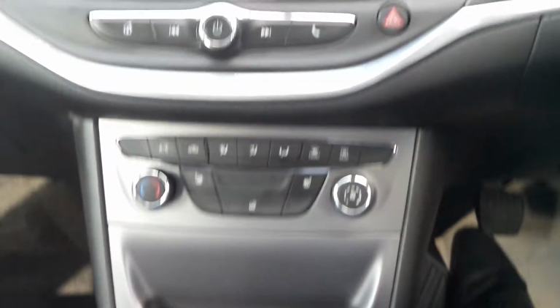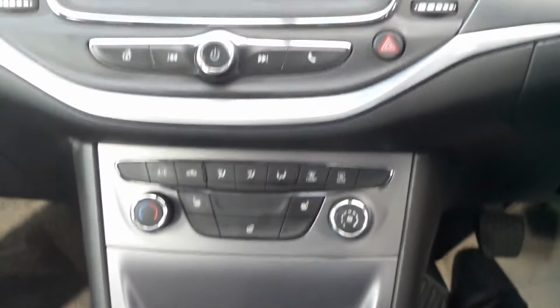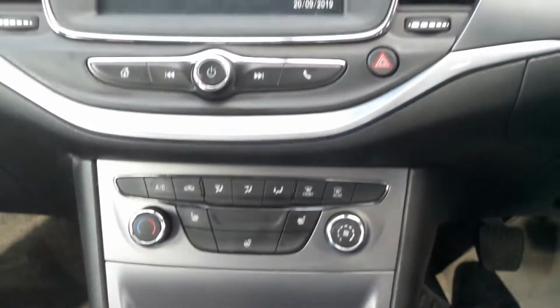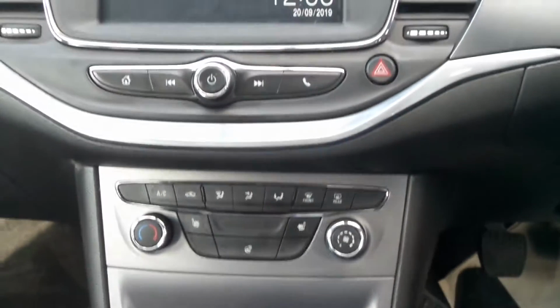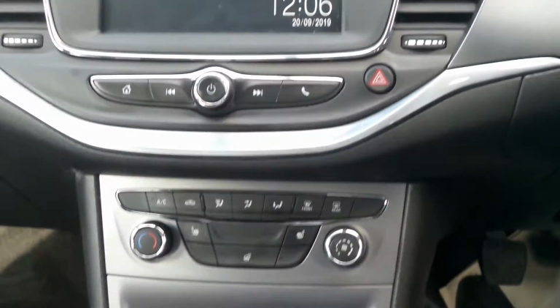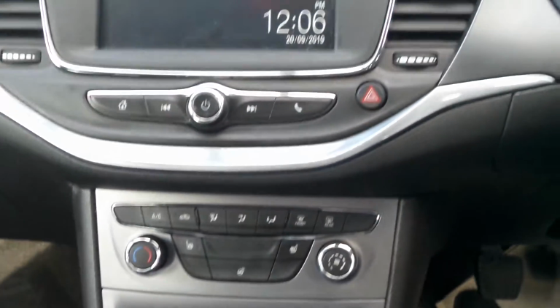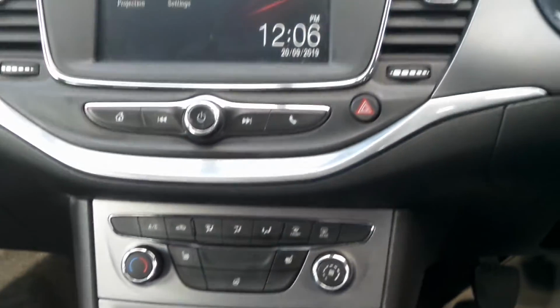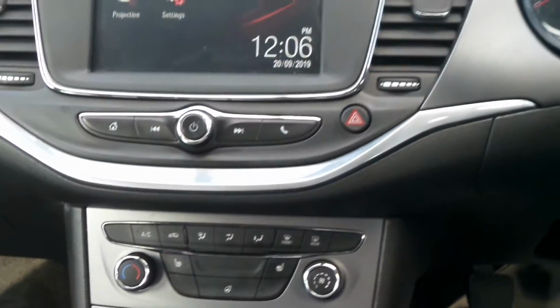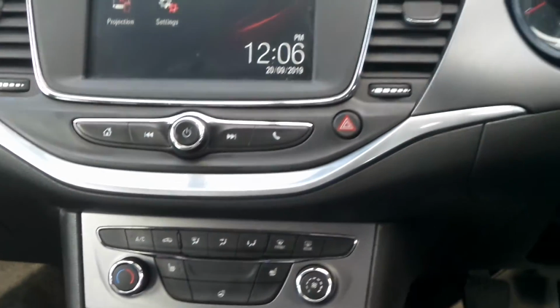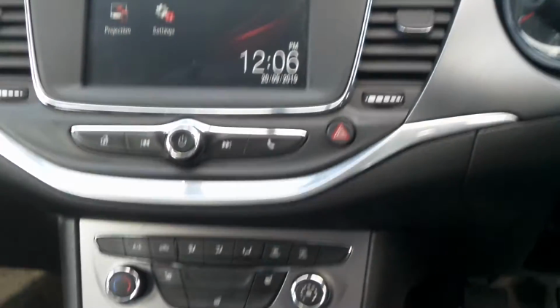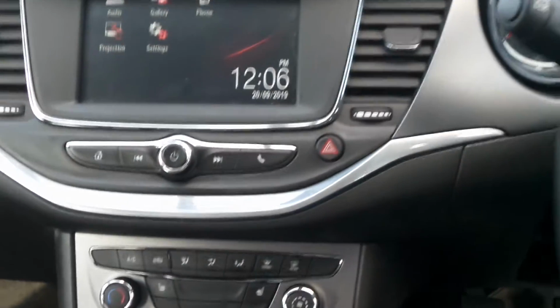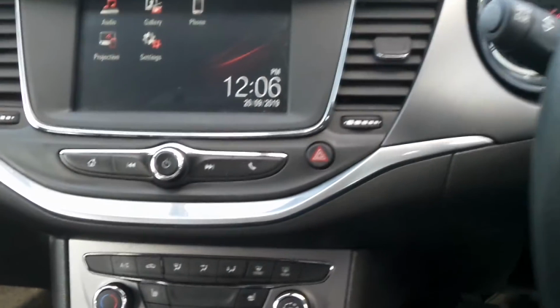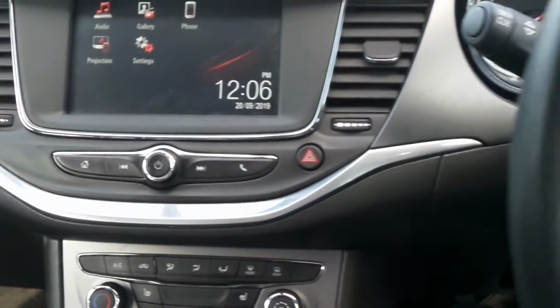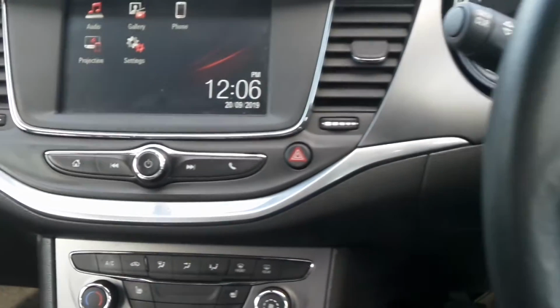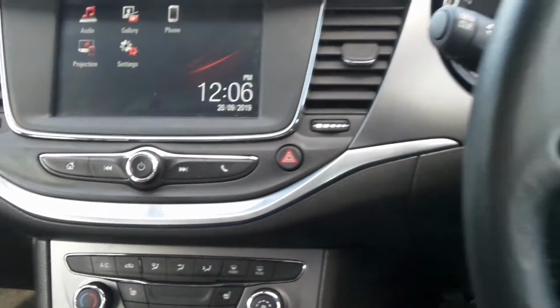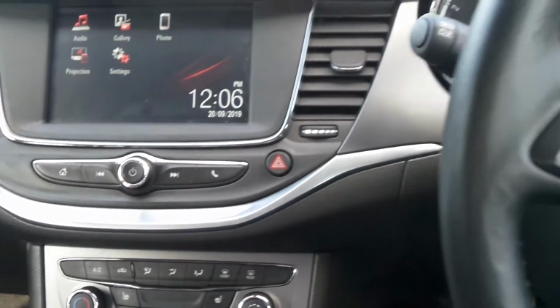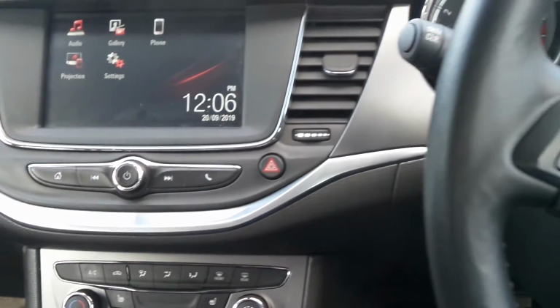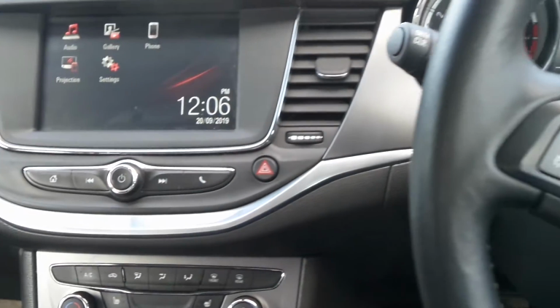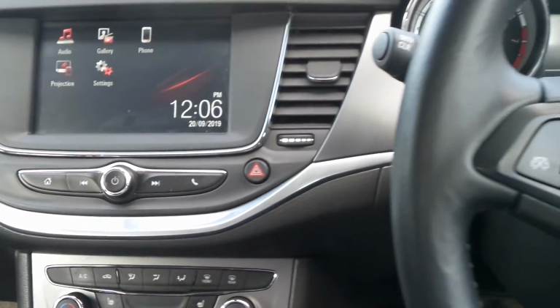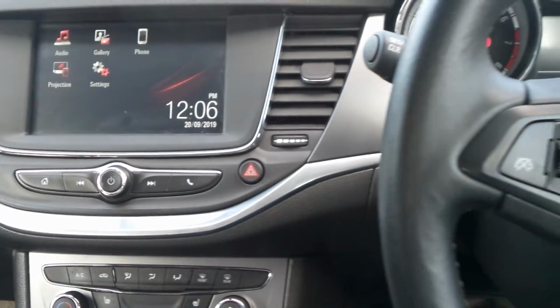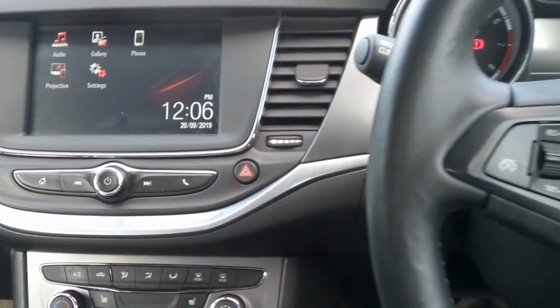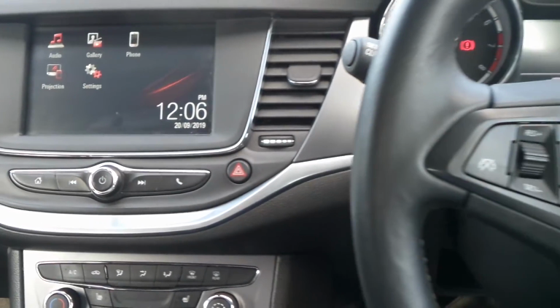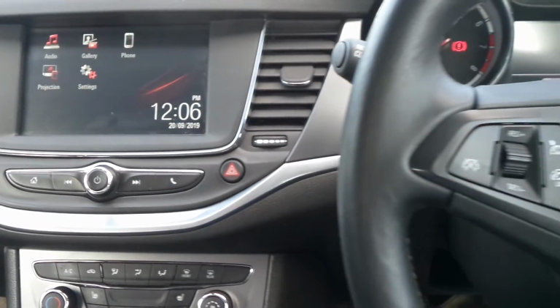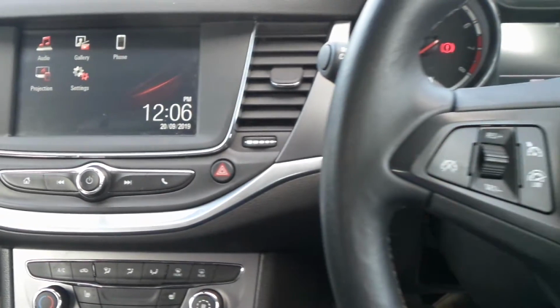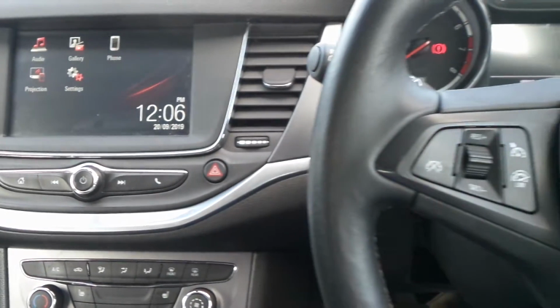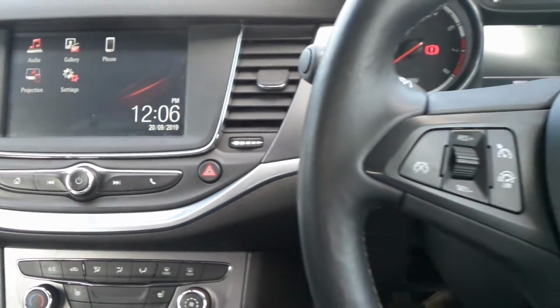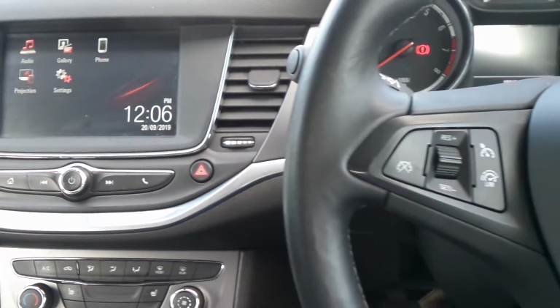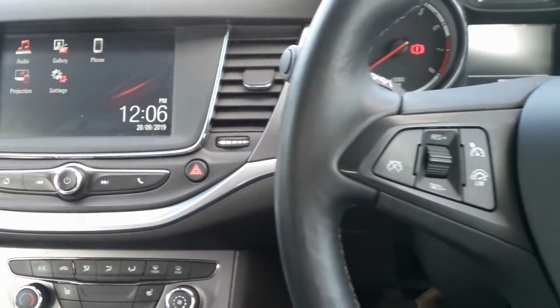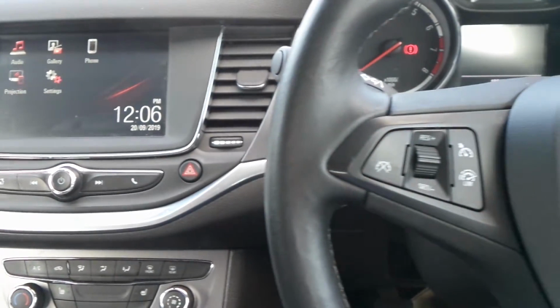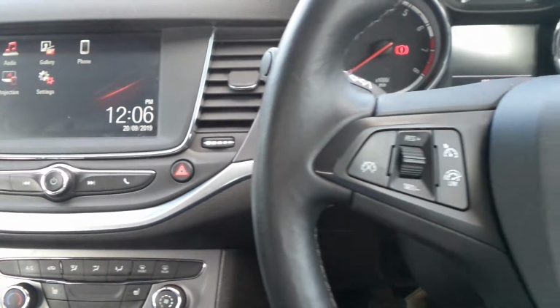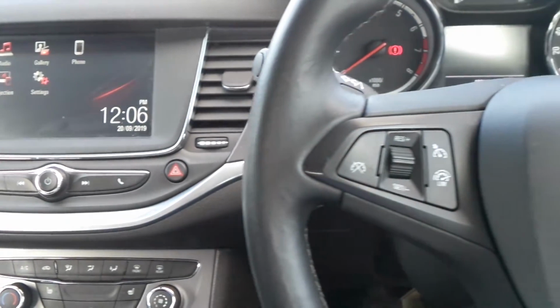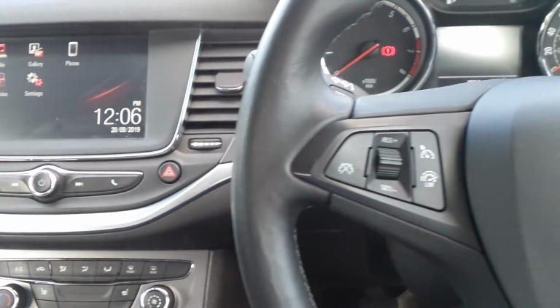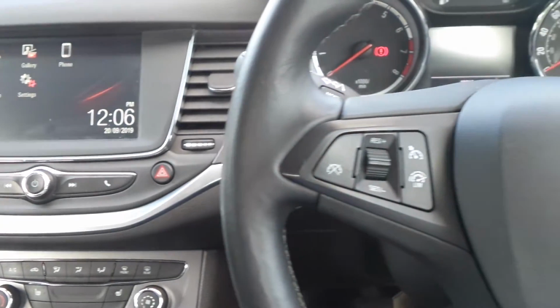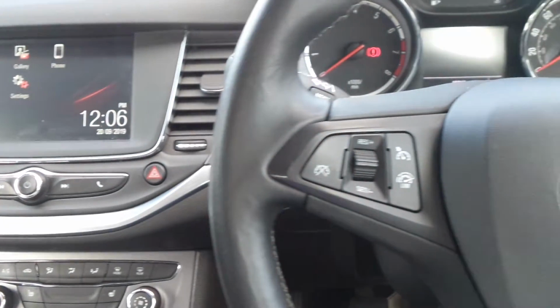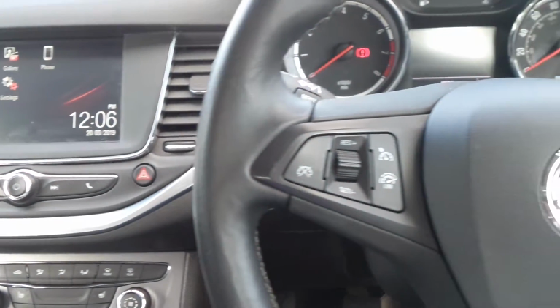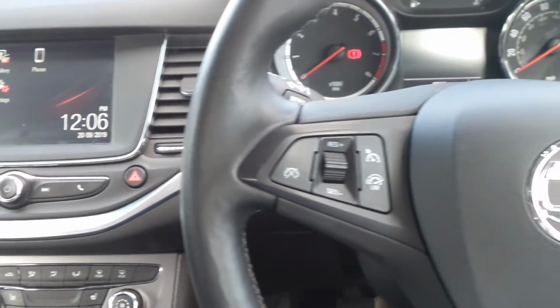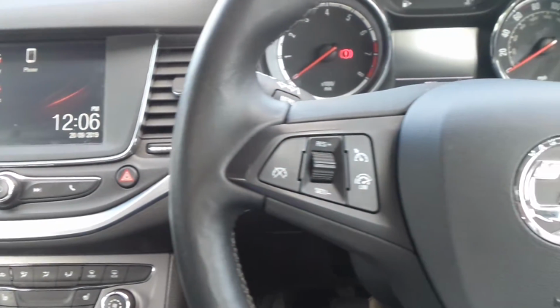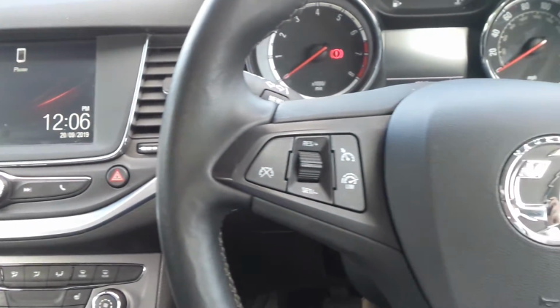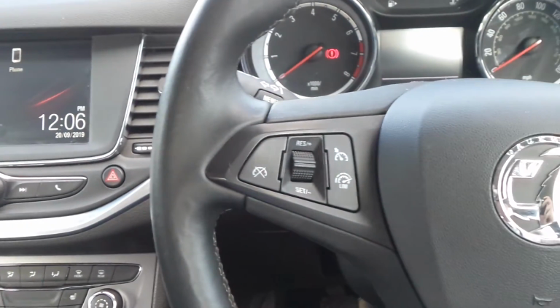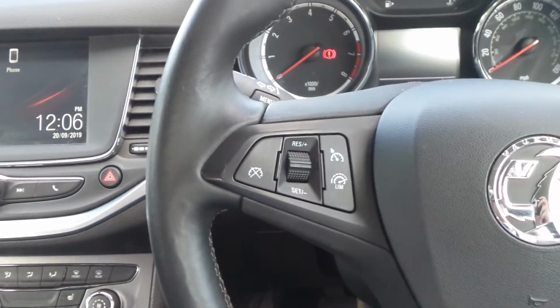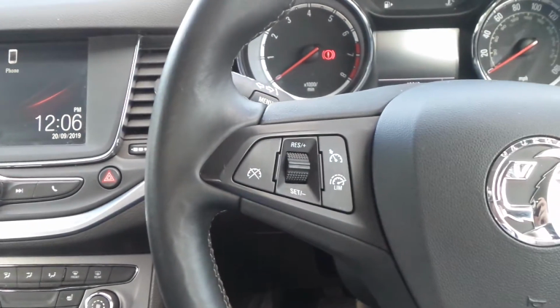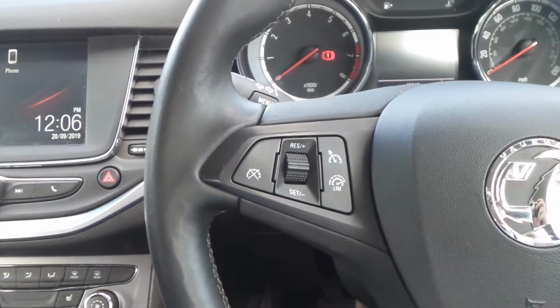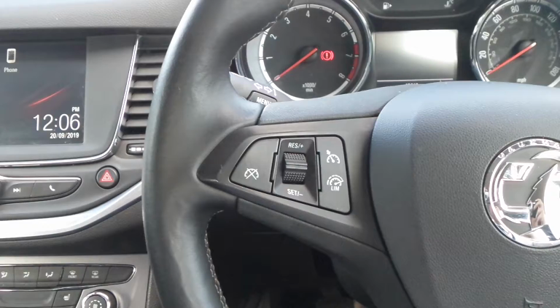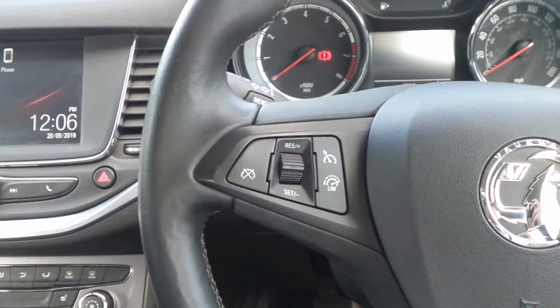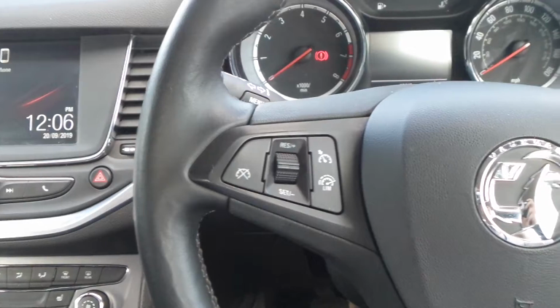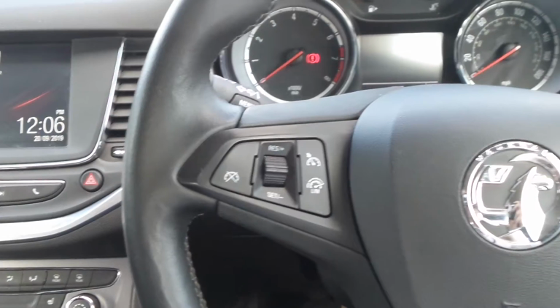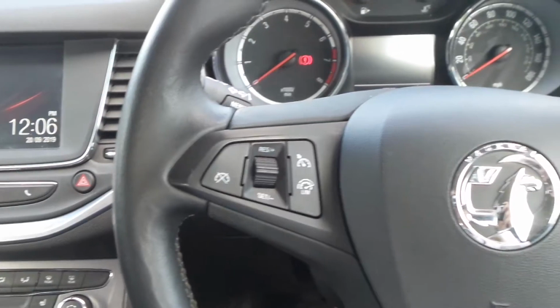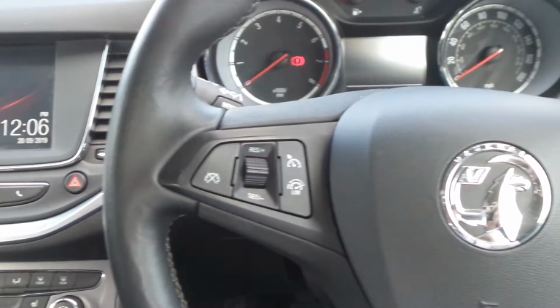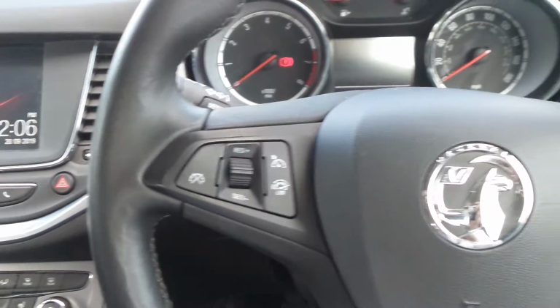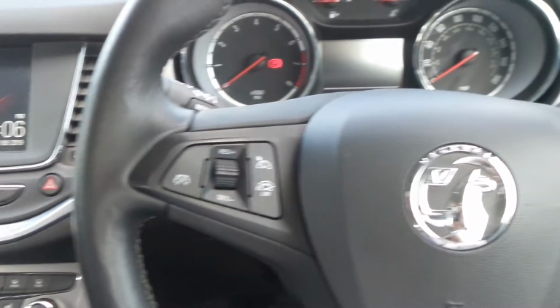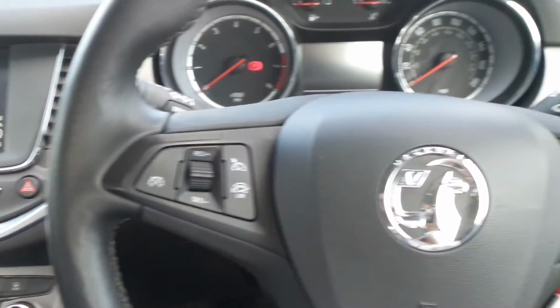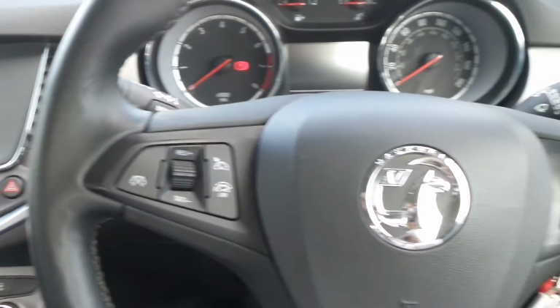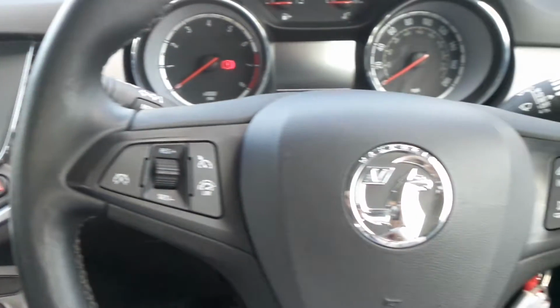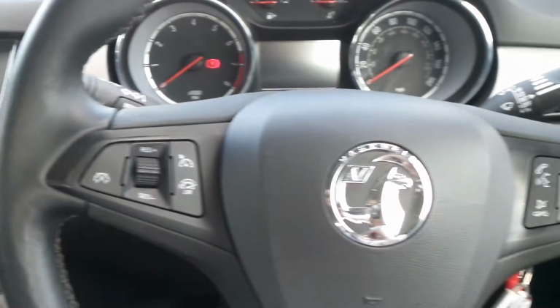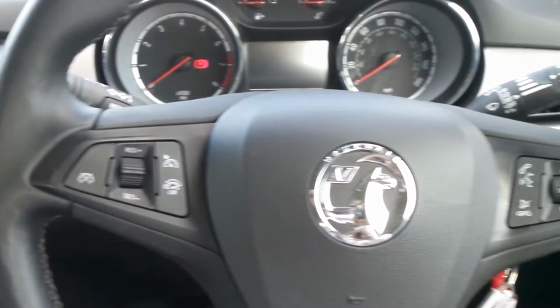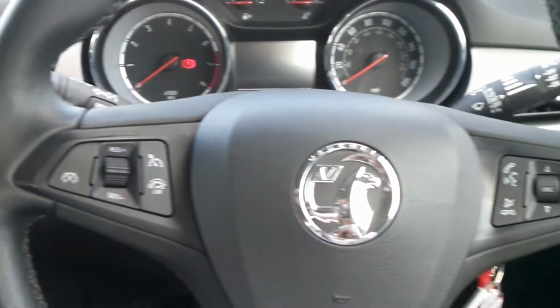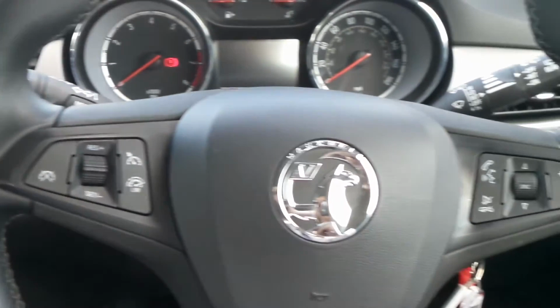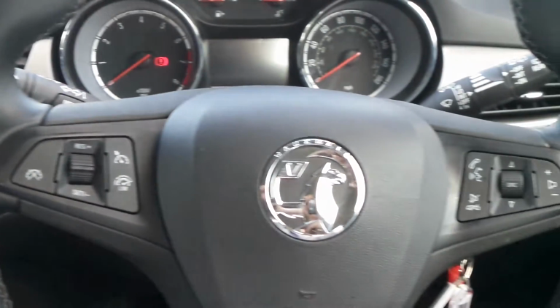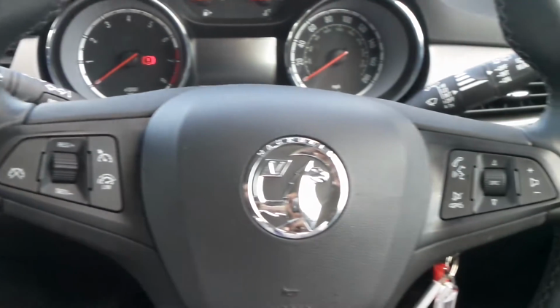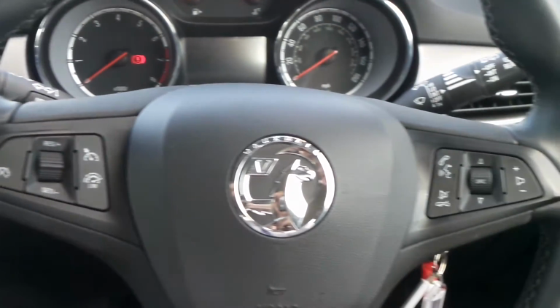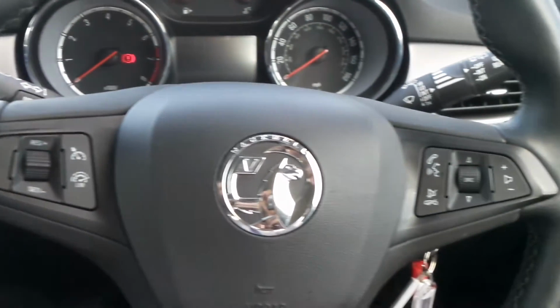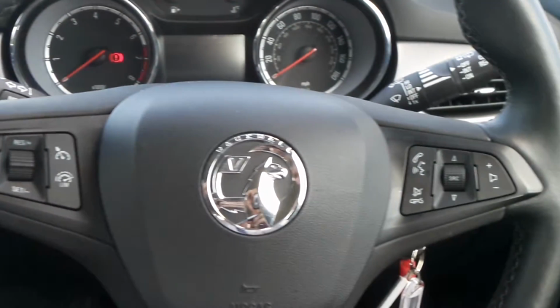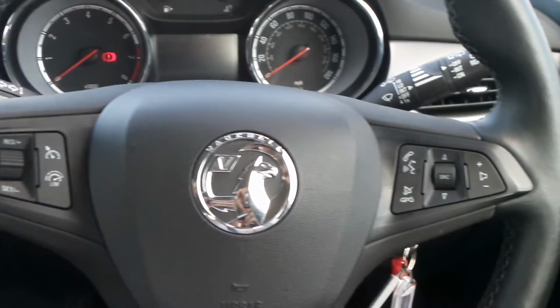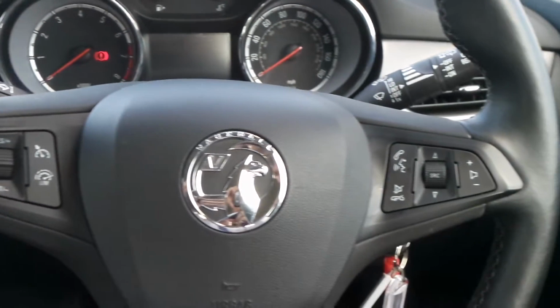On the heated leather steering wheel are the cruise control and speed limiter settings, and also controls for the audio system.